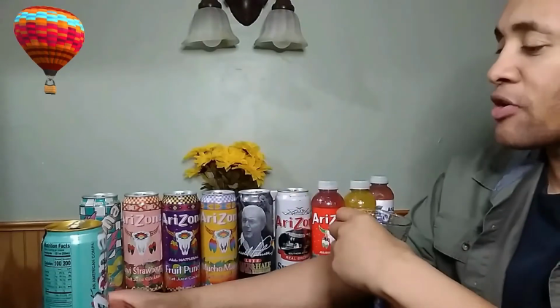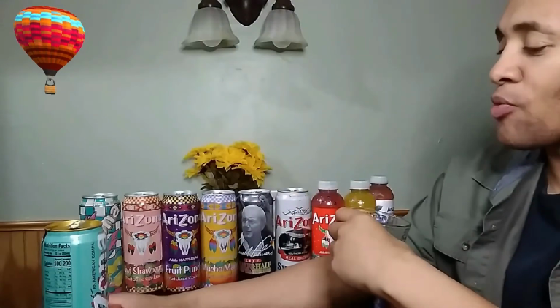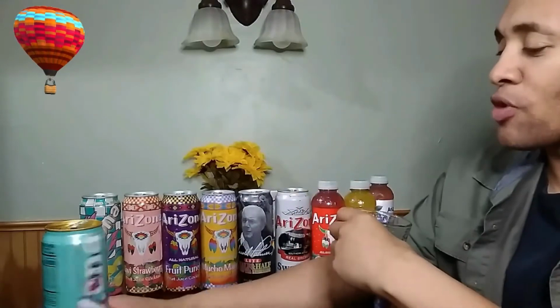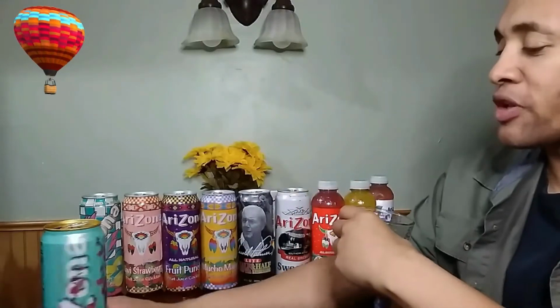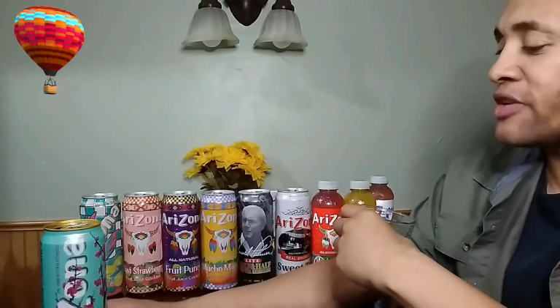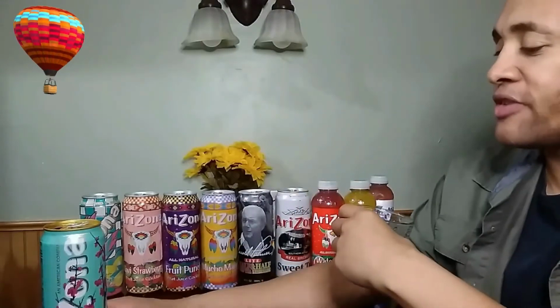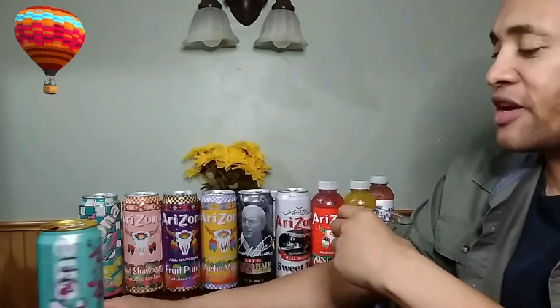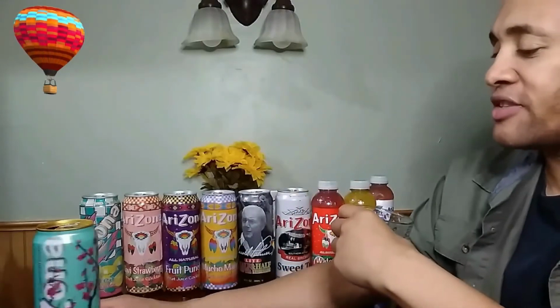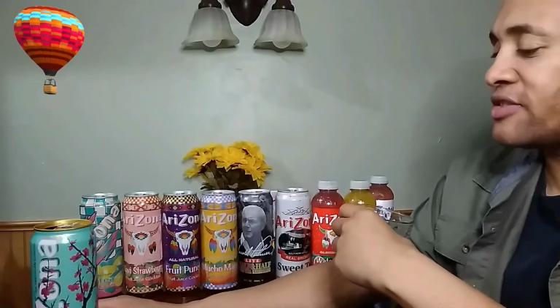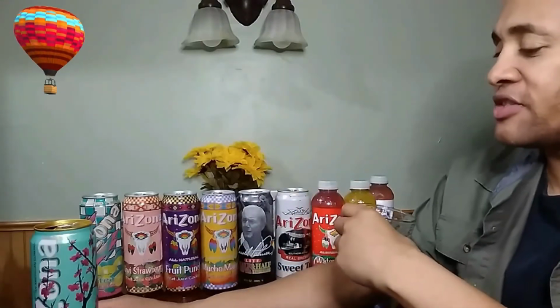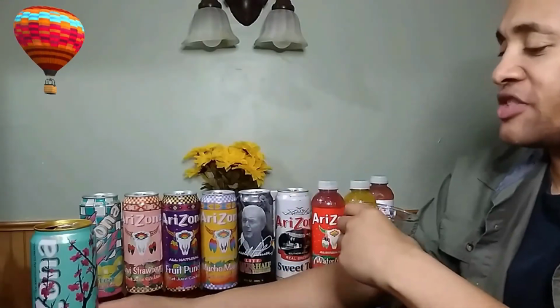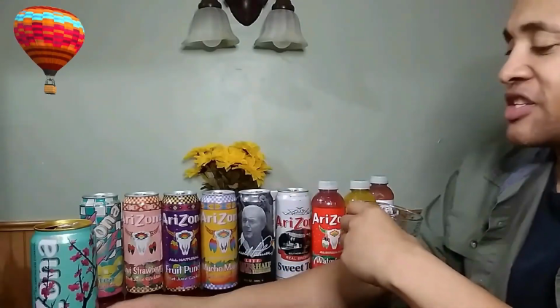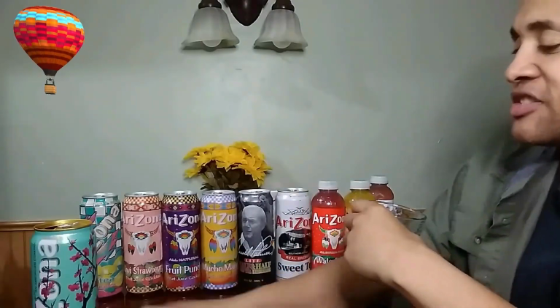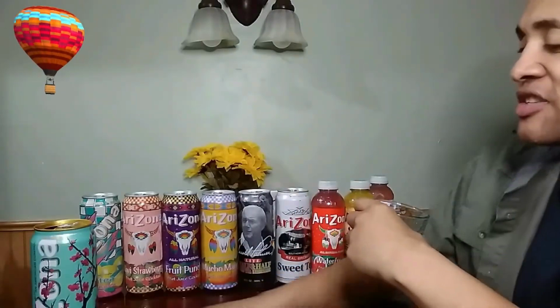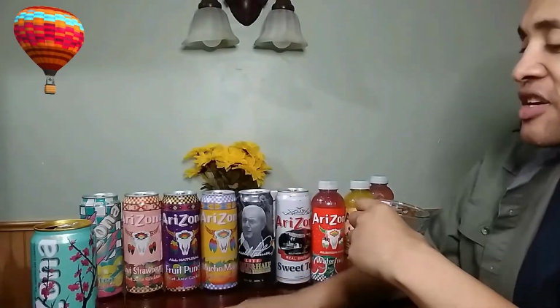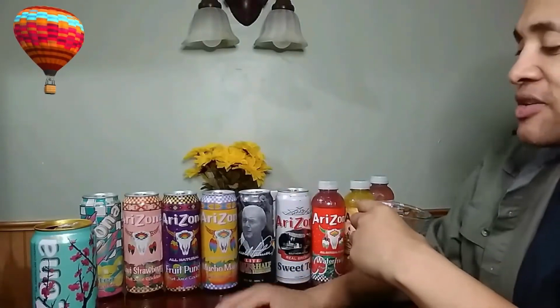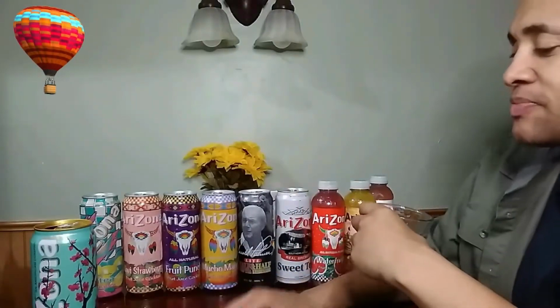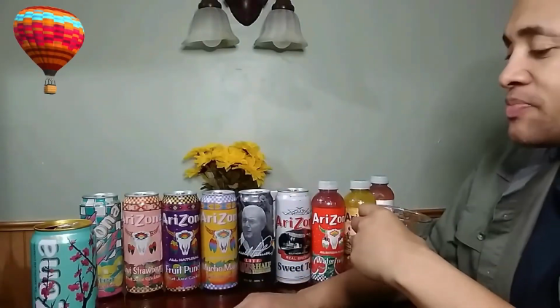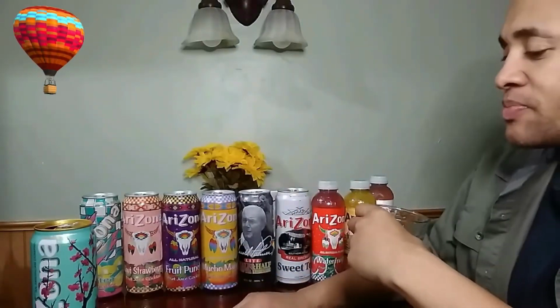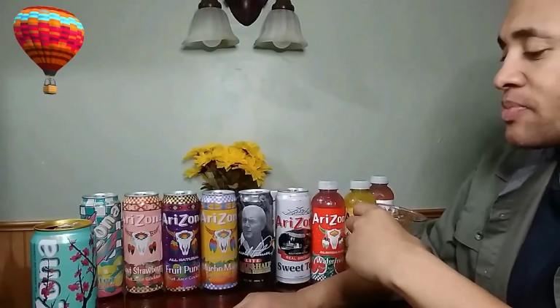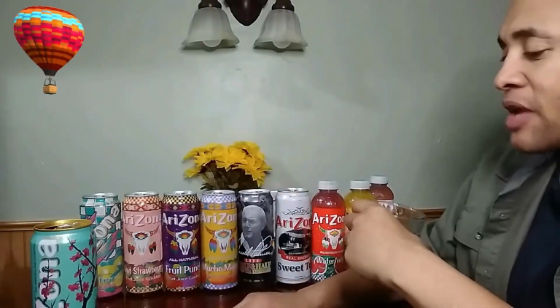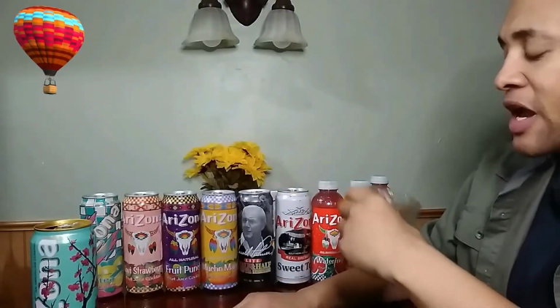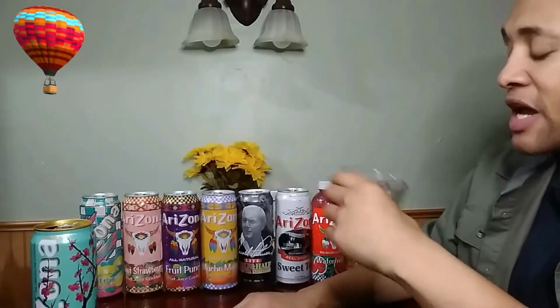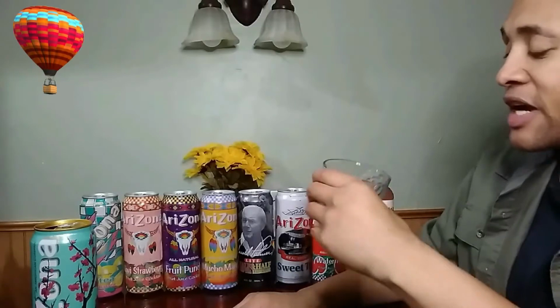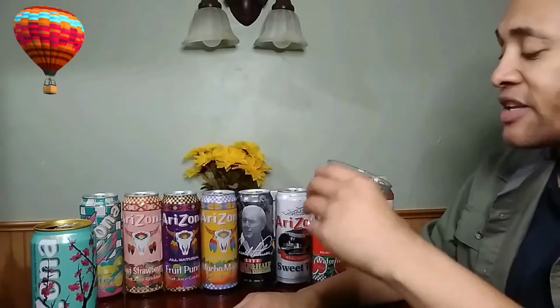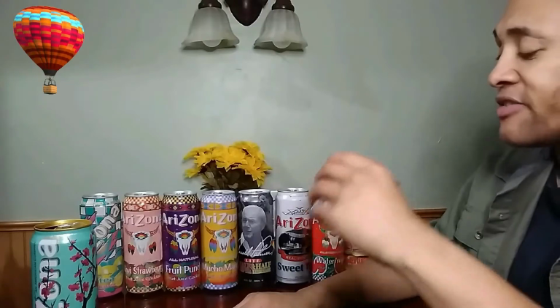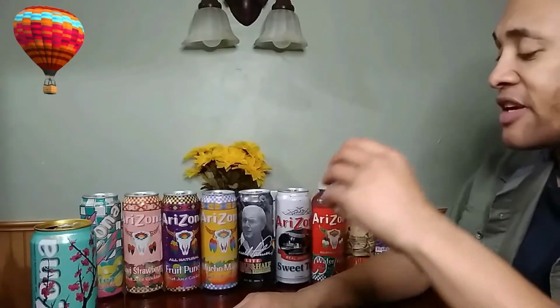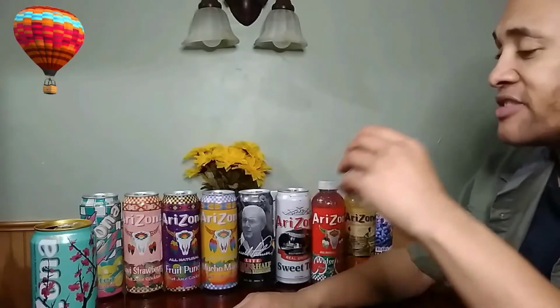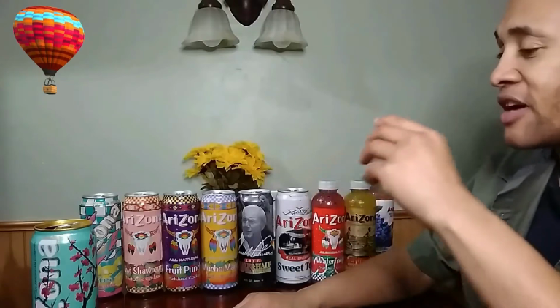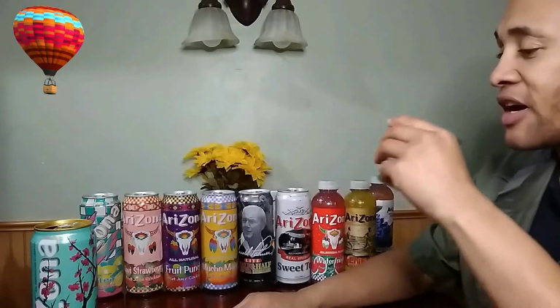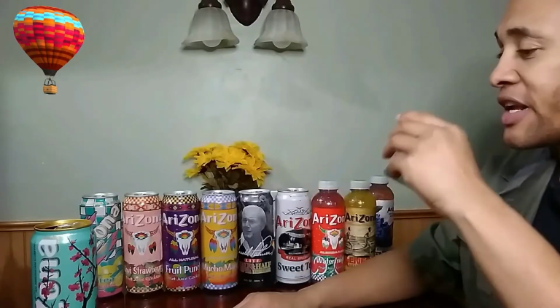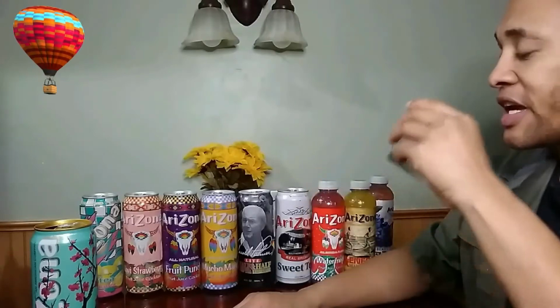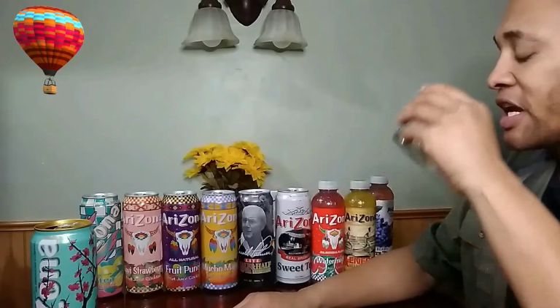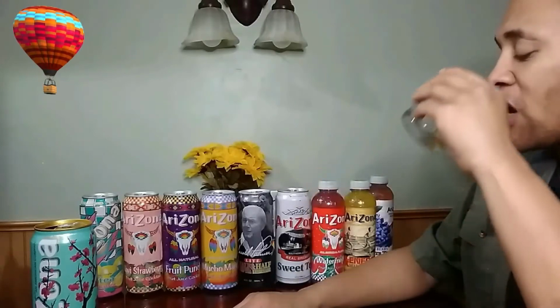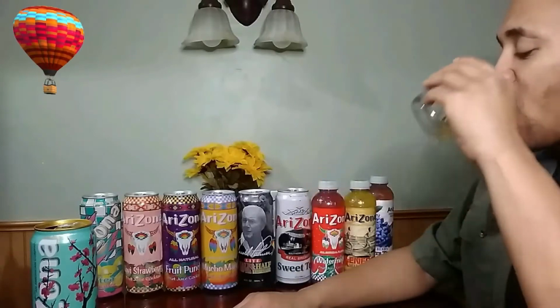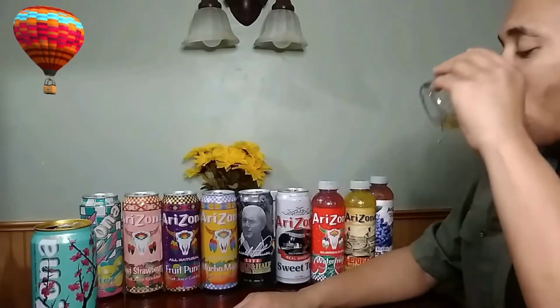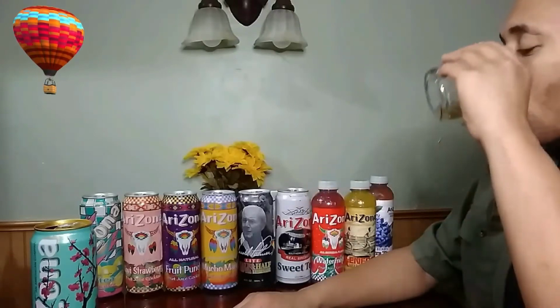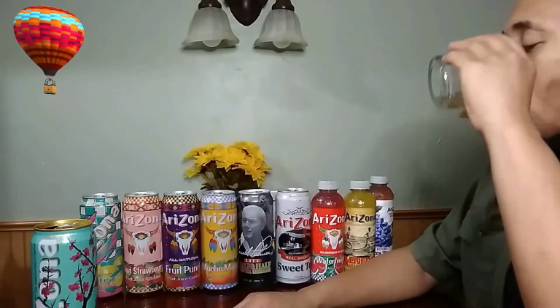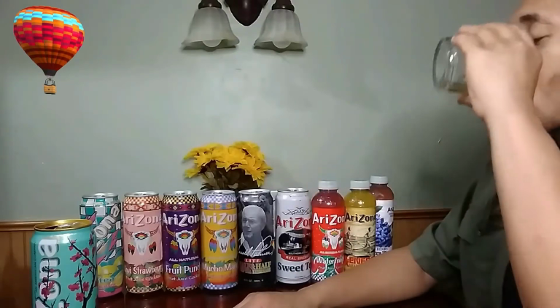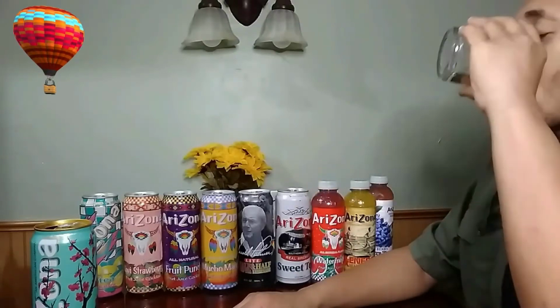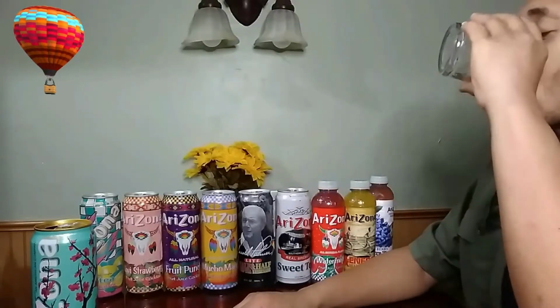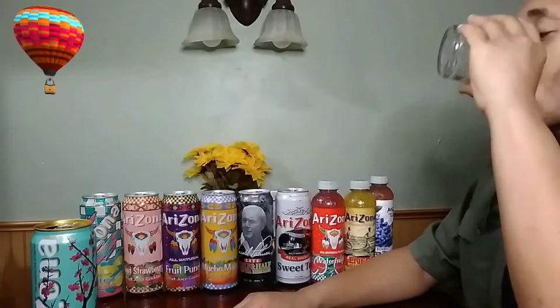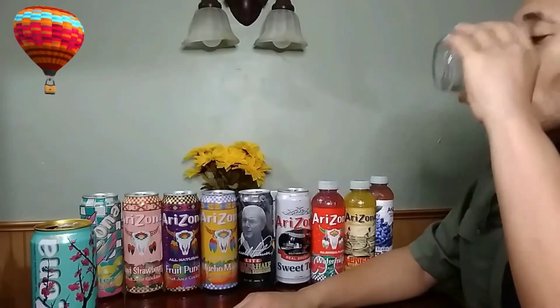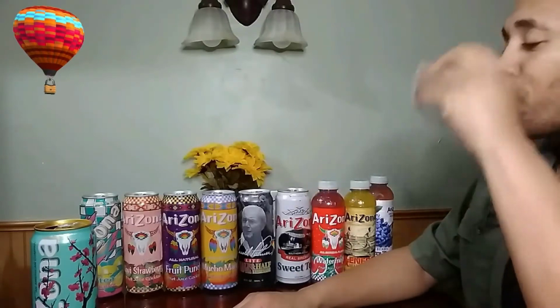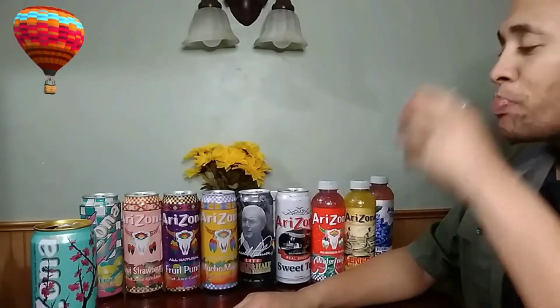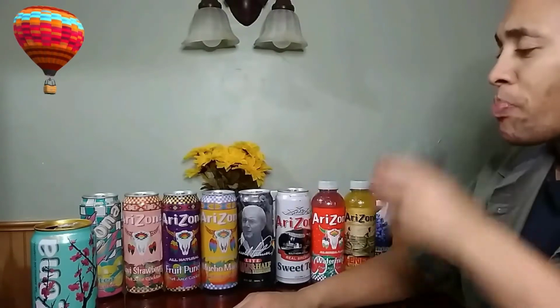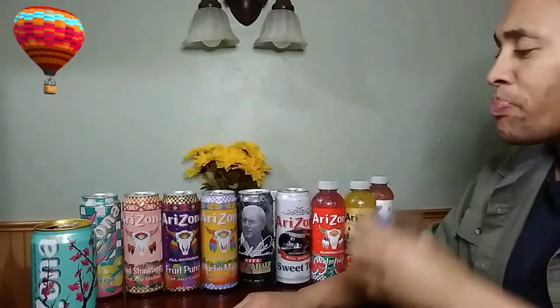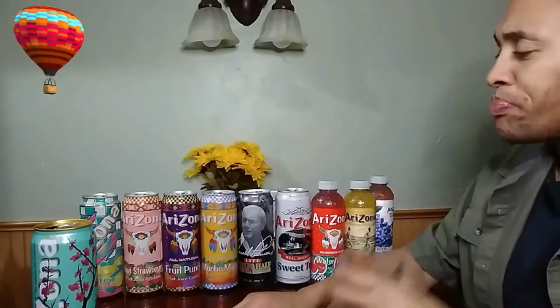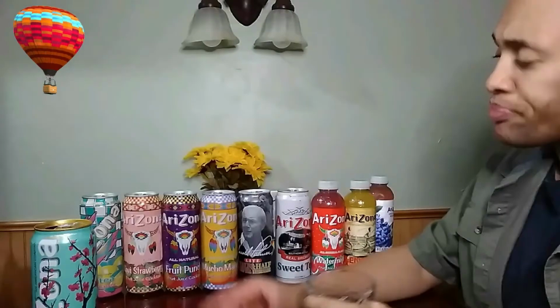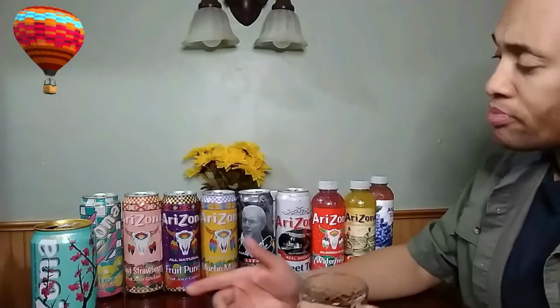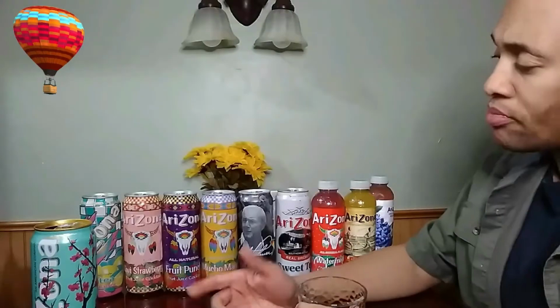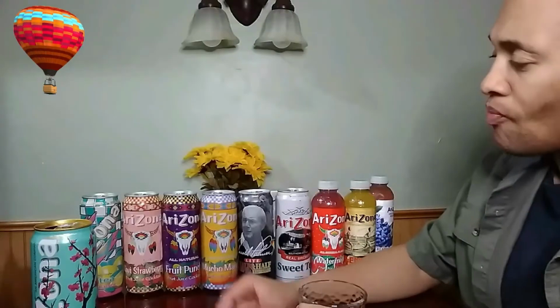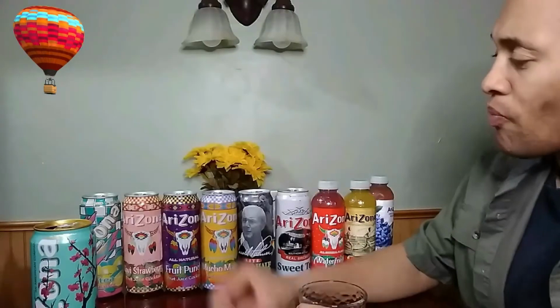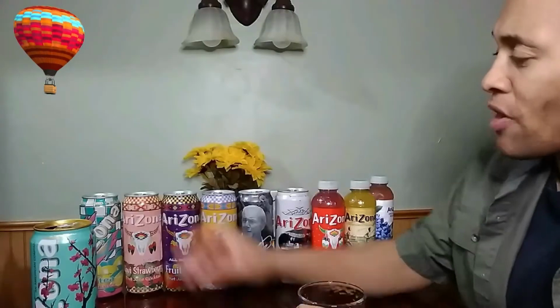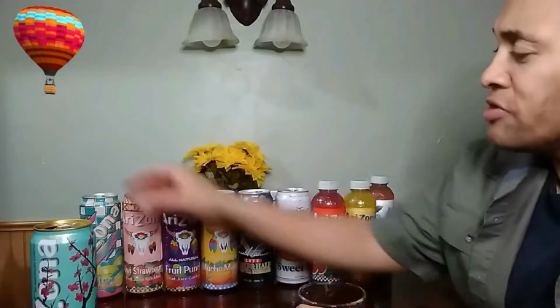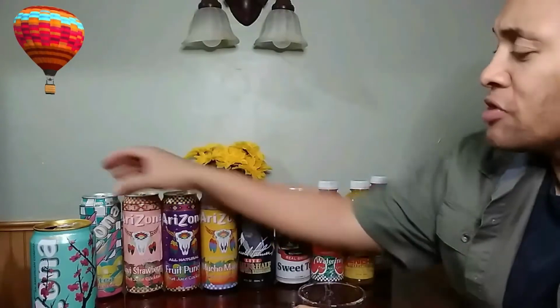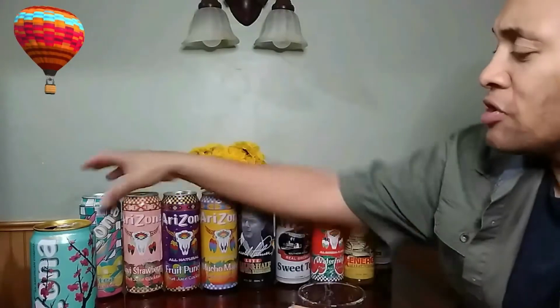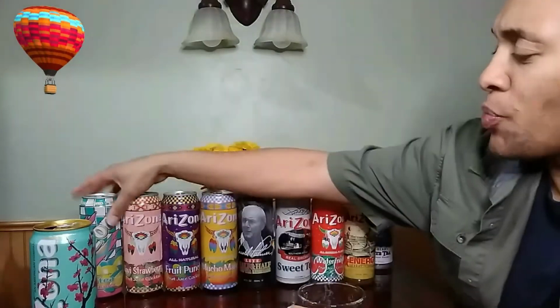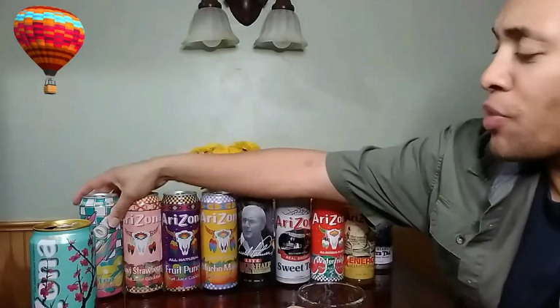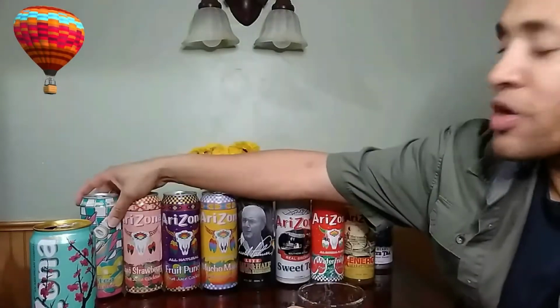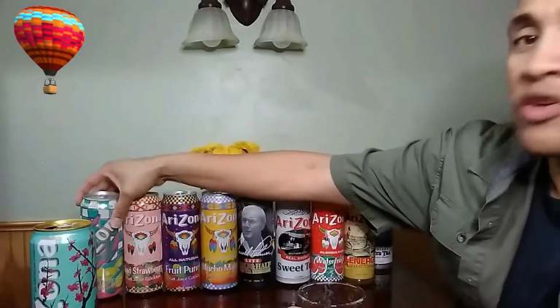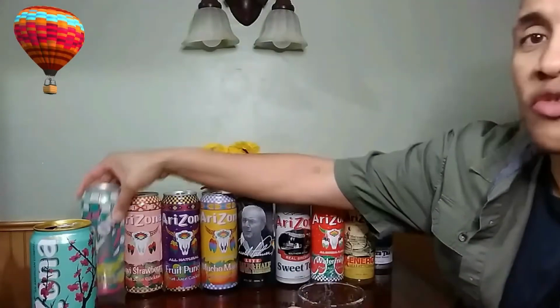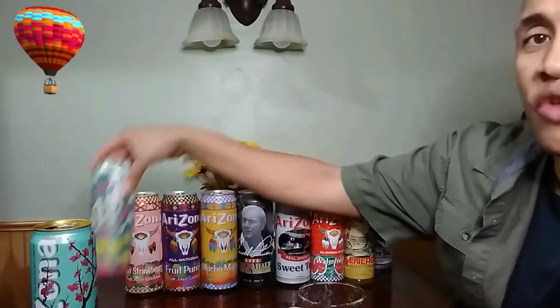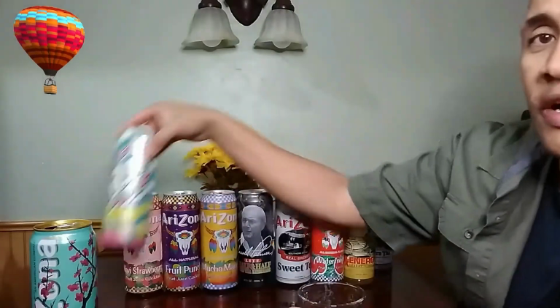You can really taste the ginseng and I can taste the honey in it. So it's a pretty good drink.